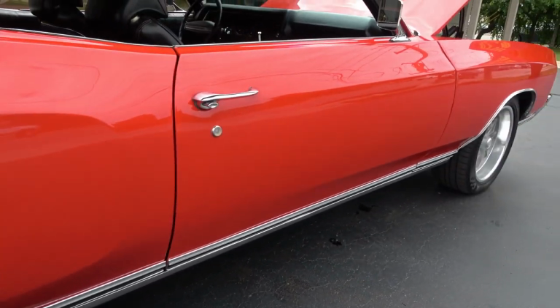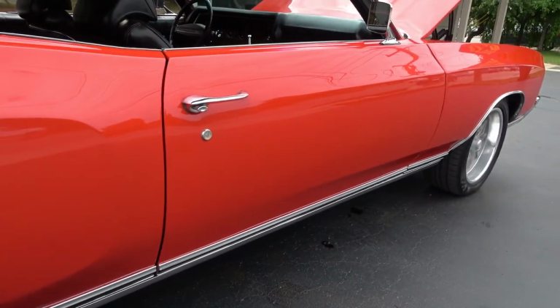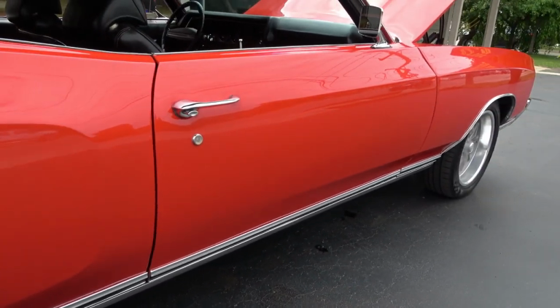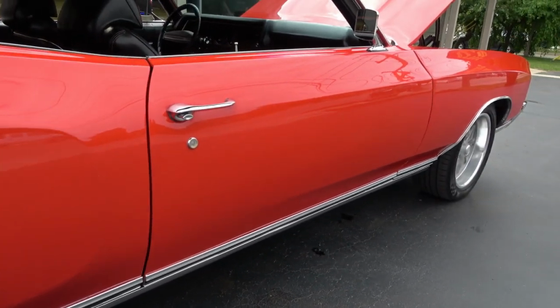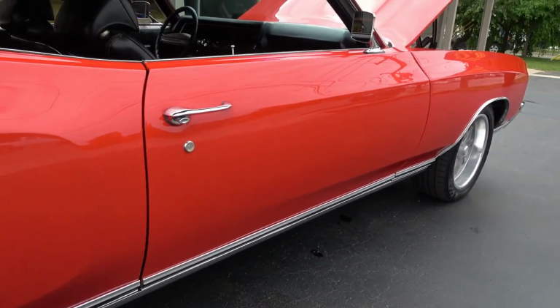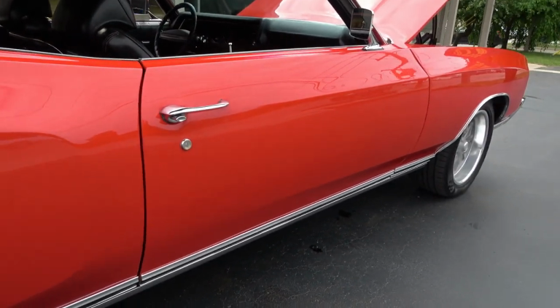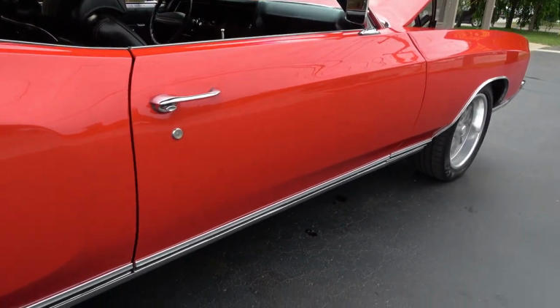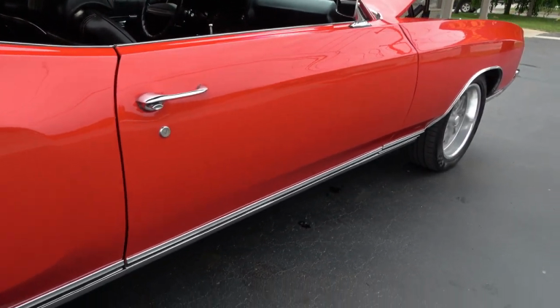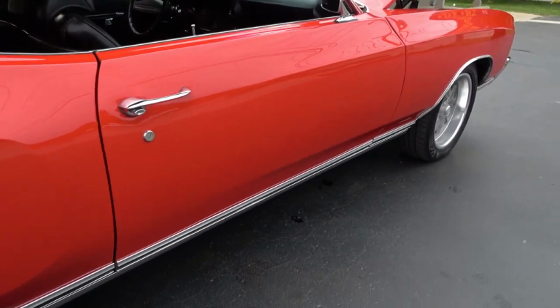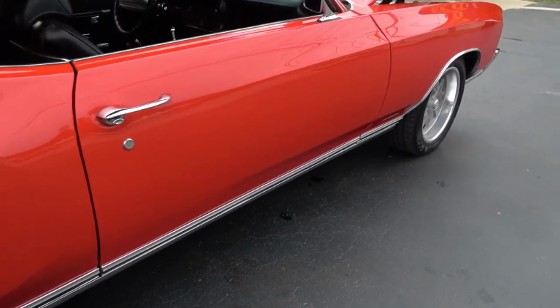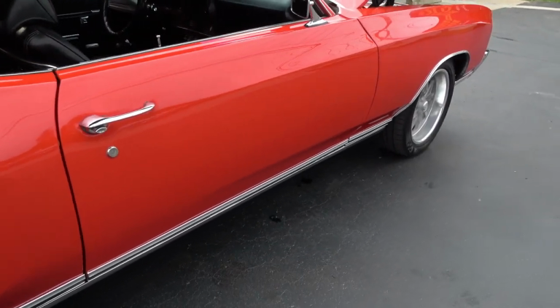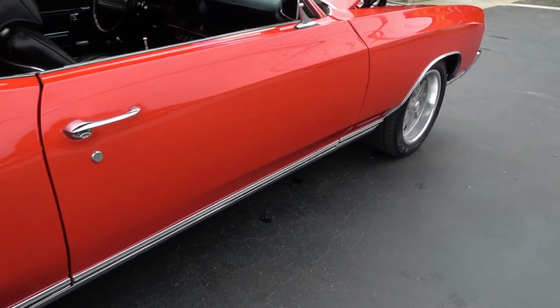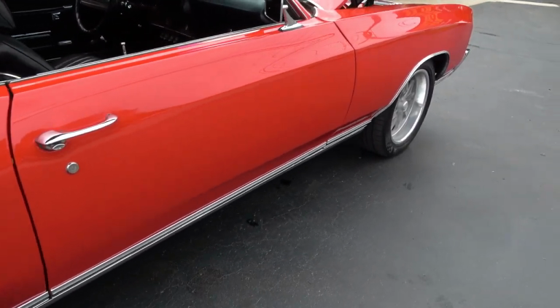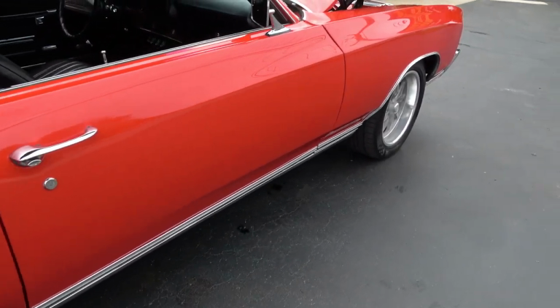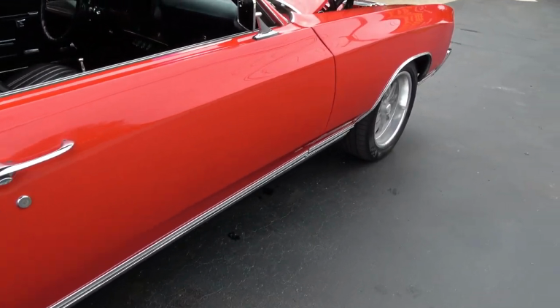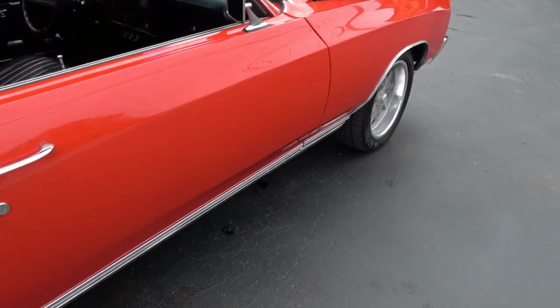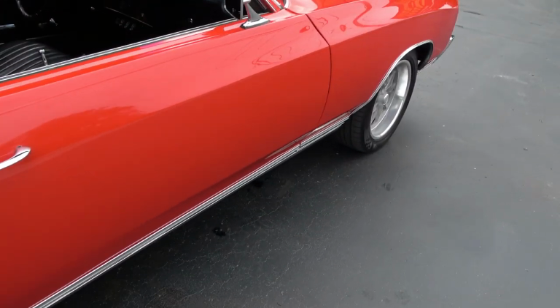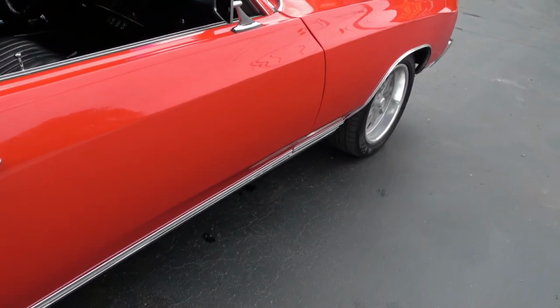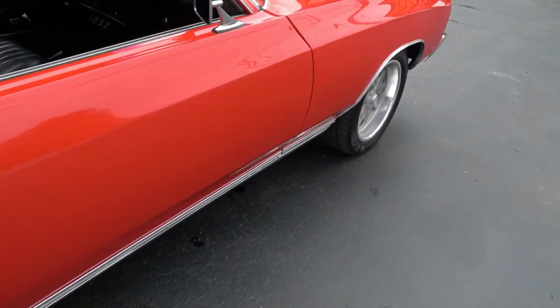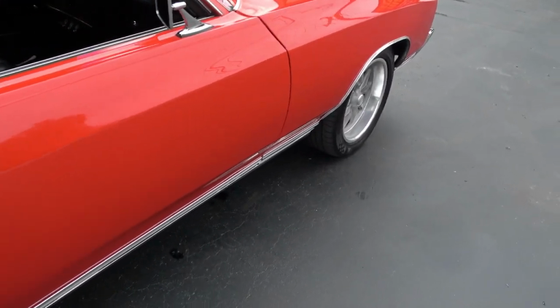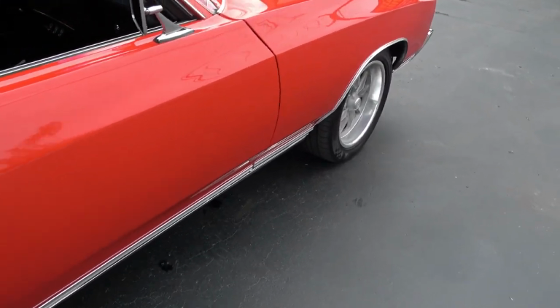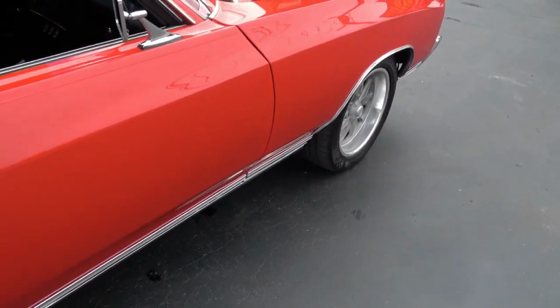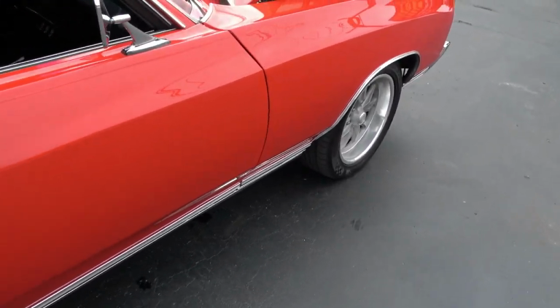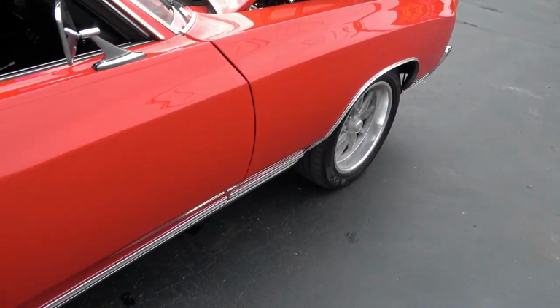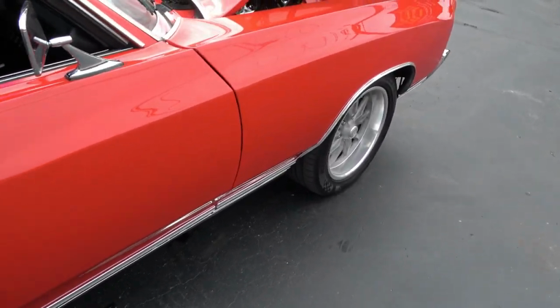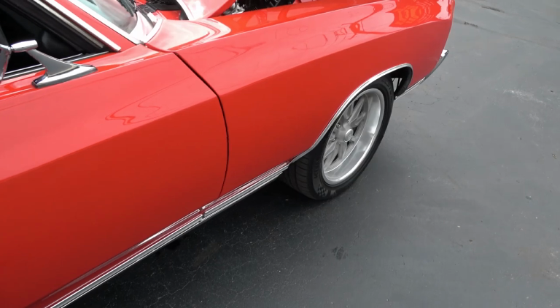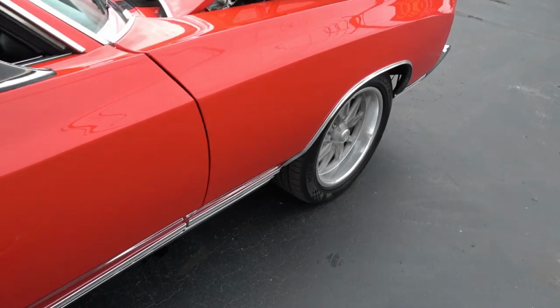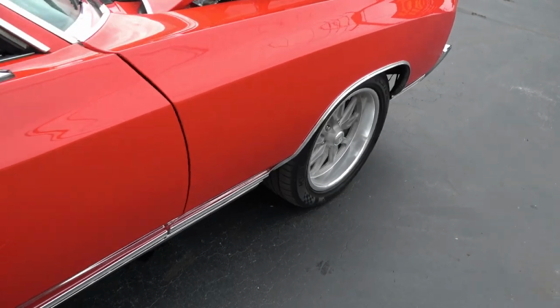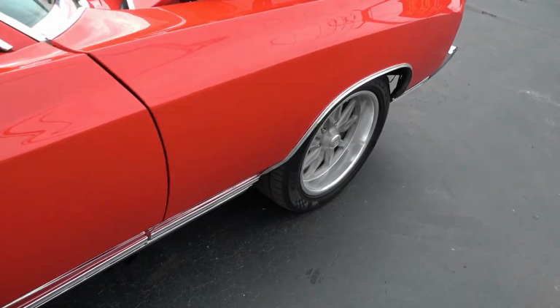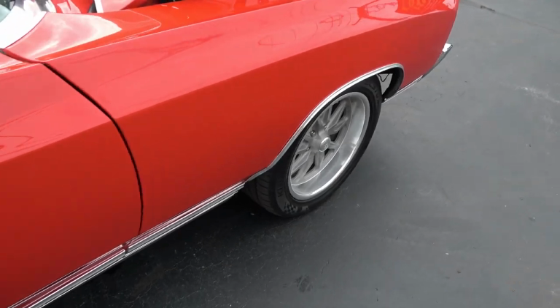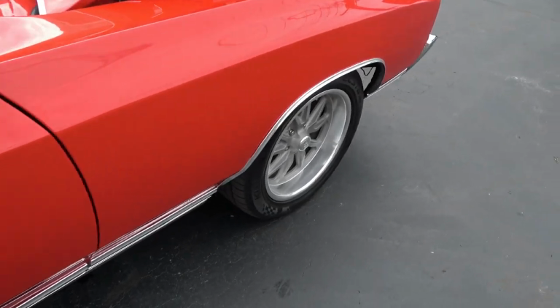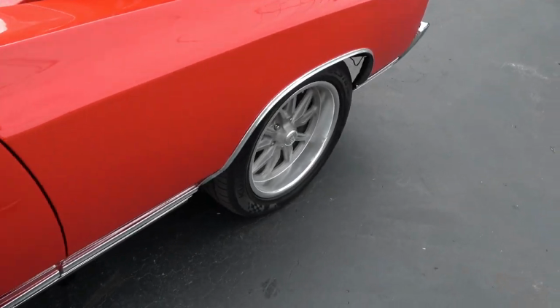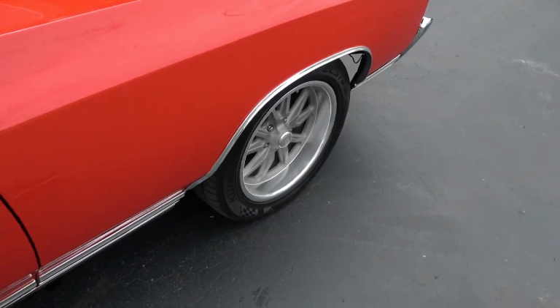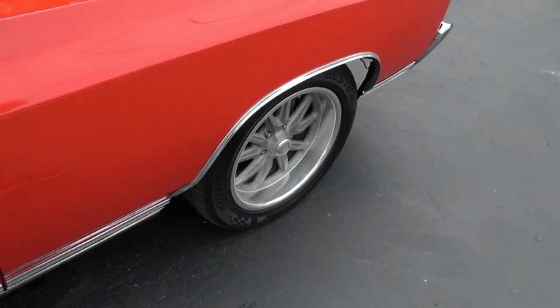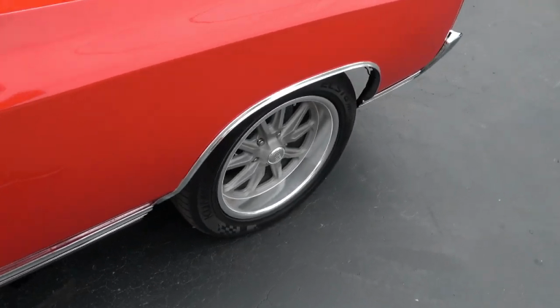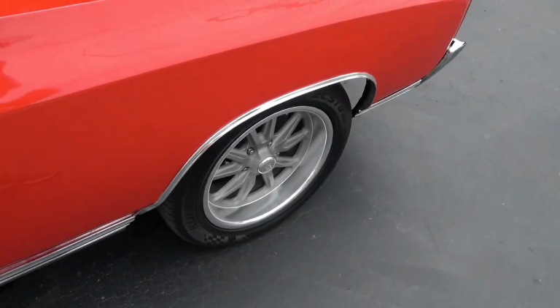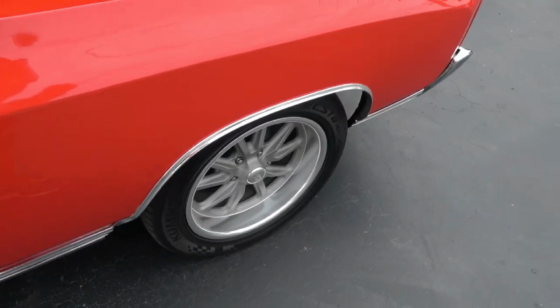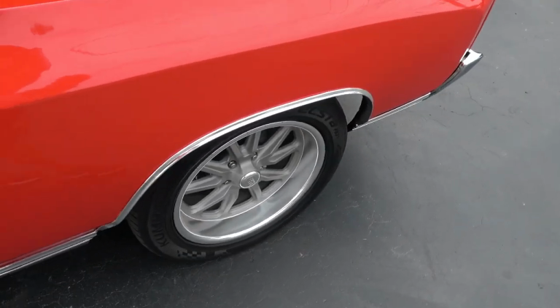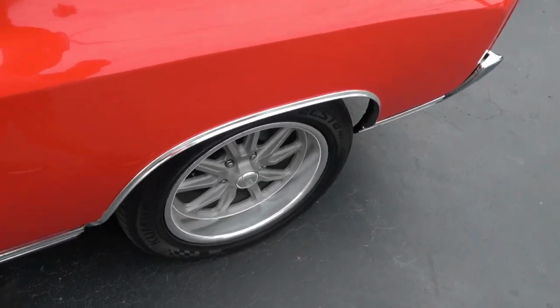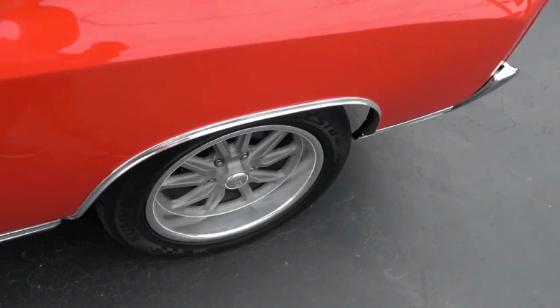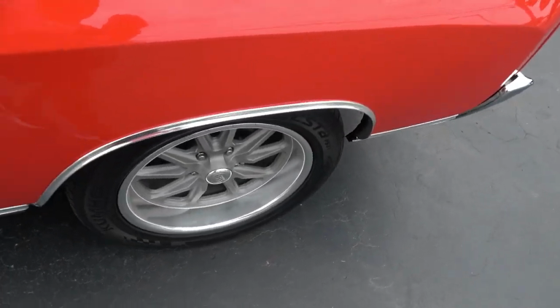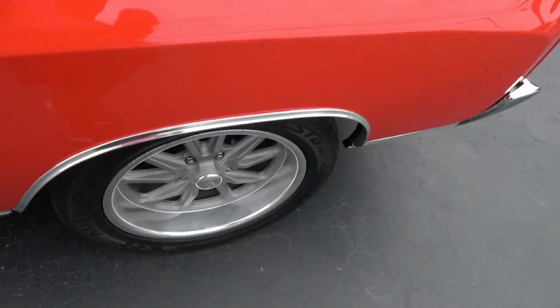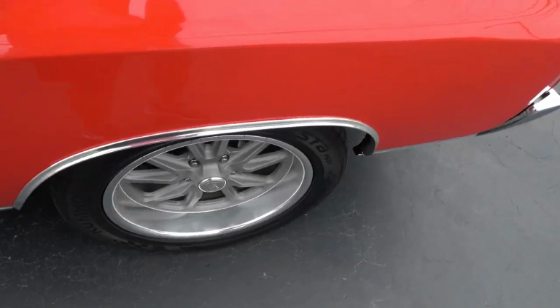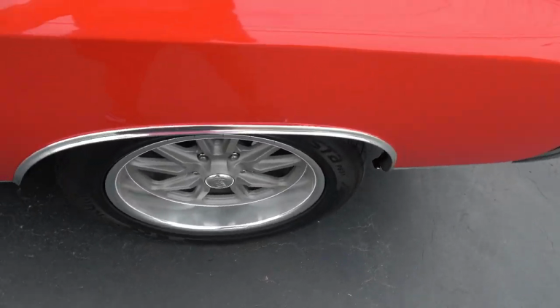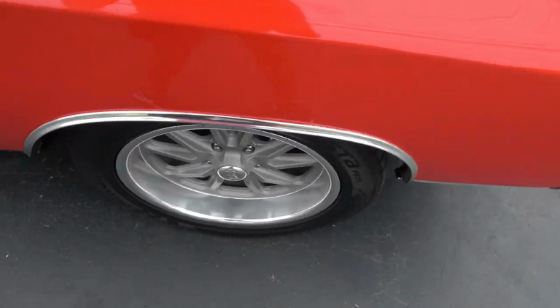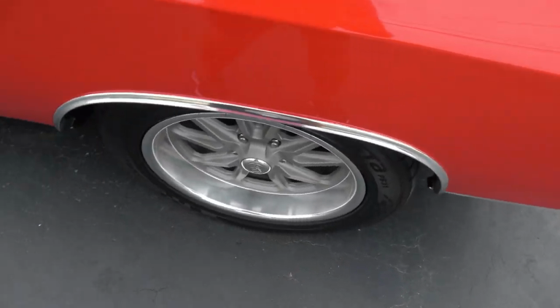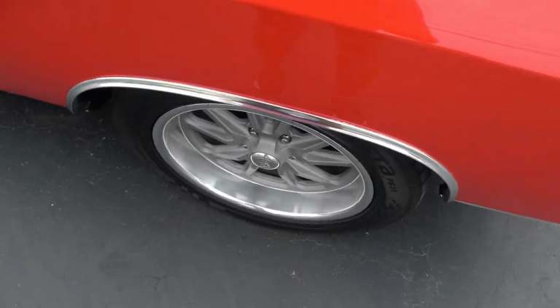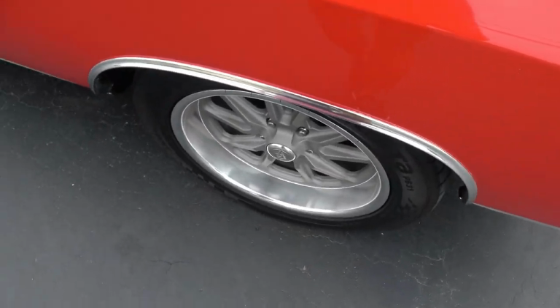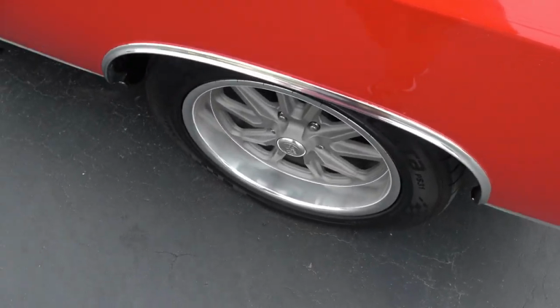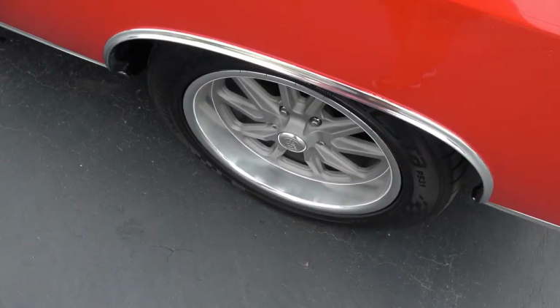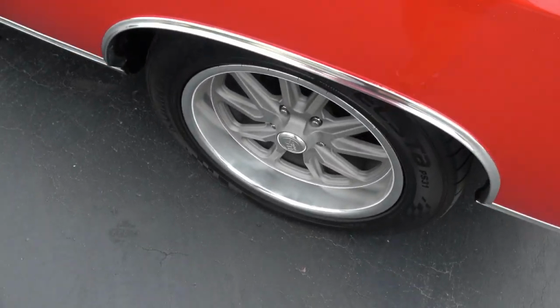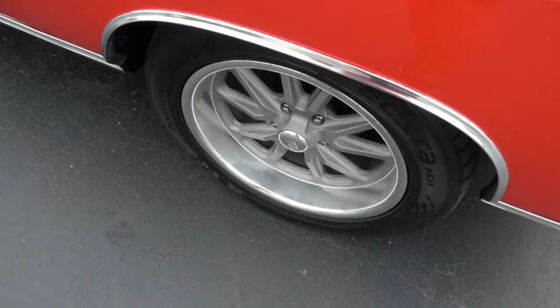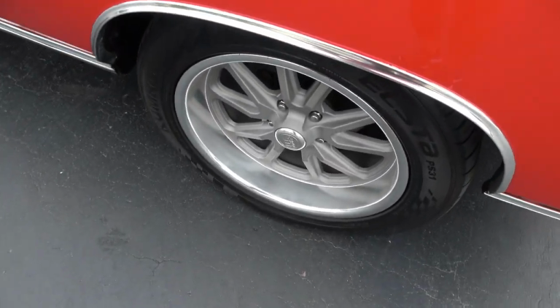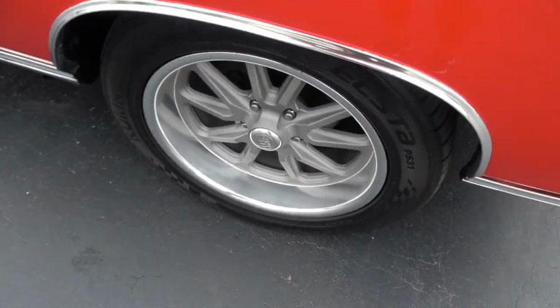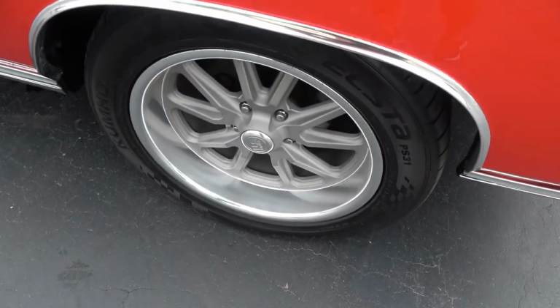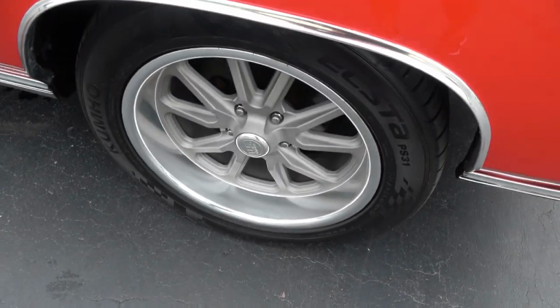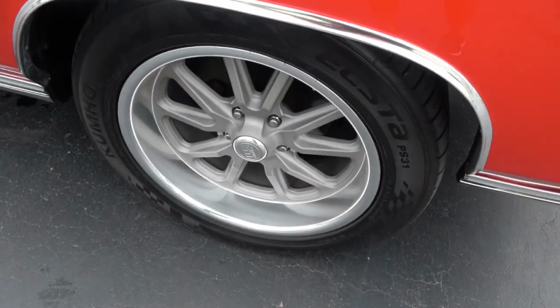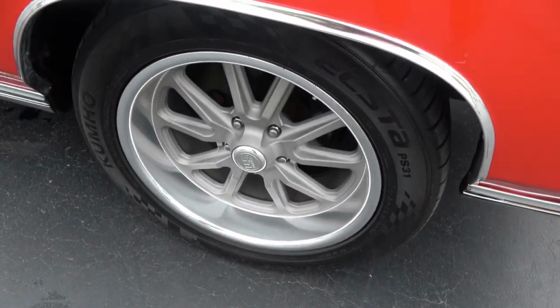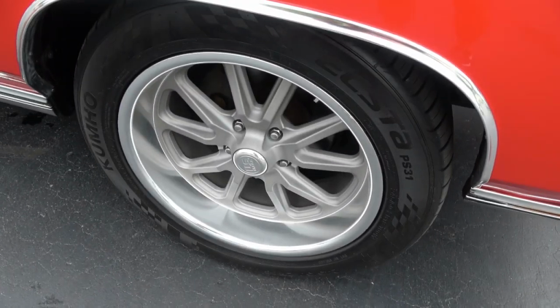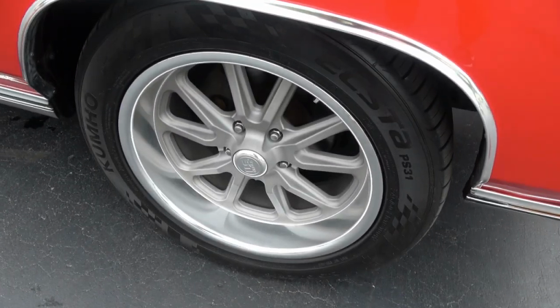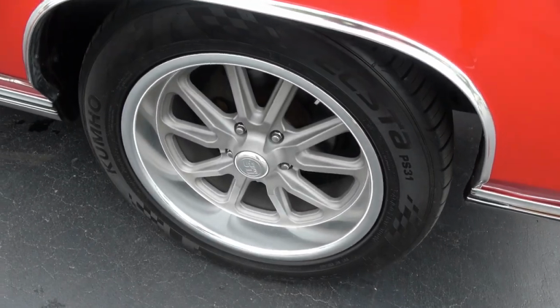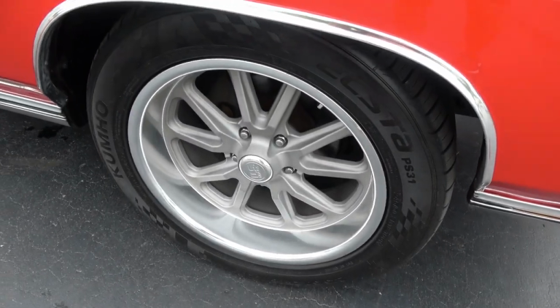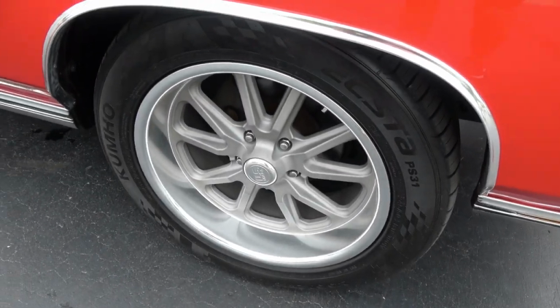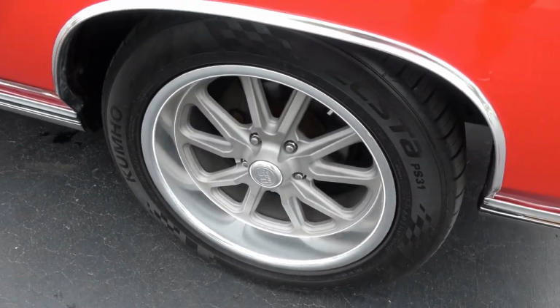The original owner's manuals and Protecto Plate are in the glove box. The car only shows 50-some thousand miles on the odometer.